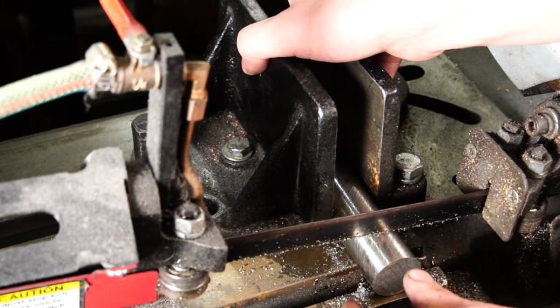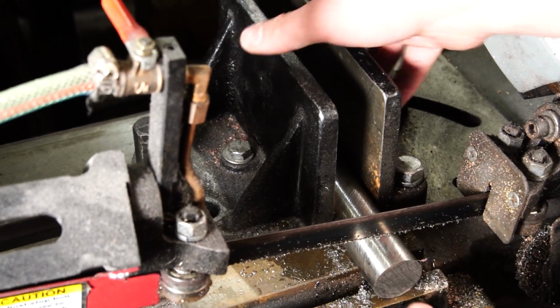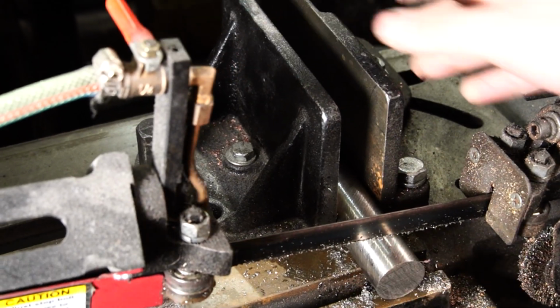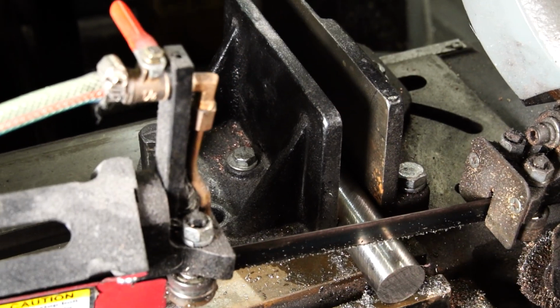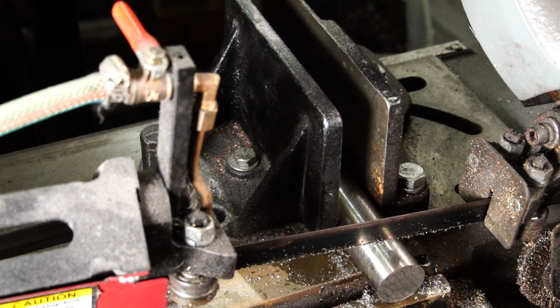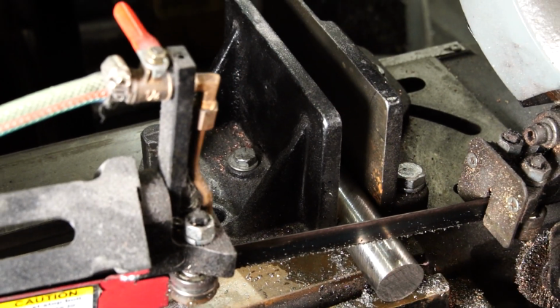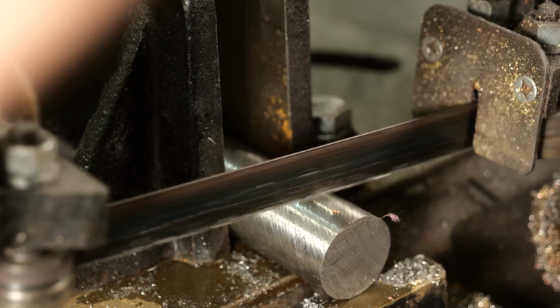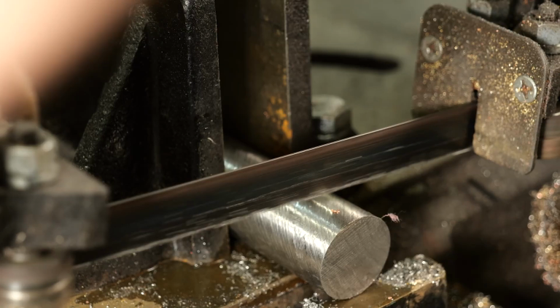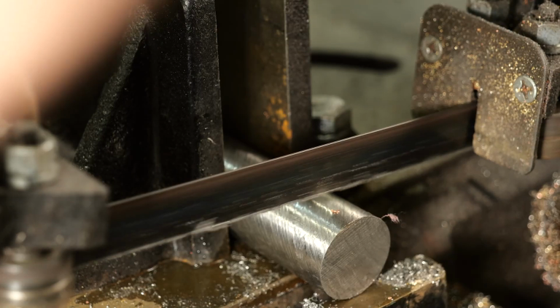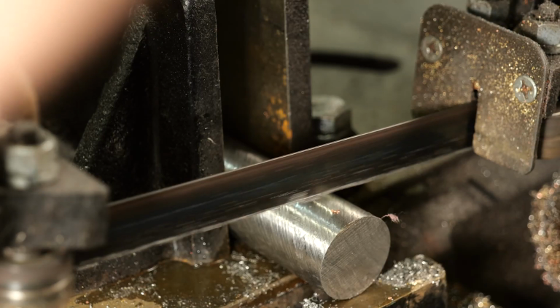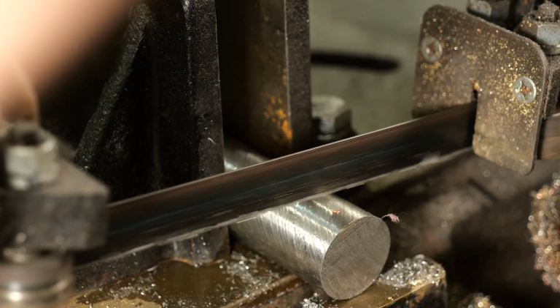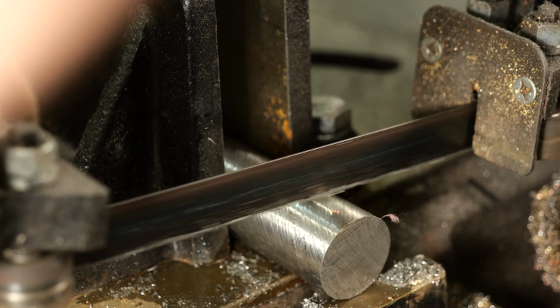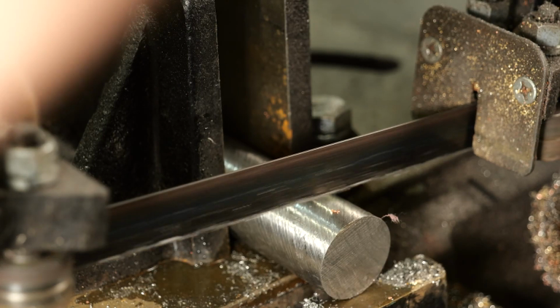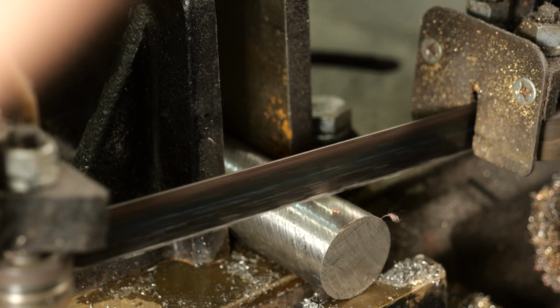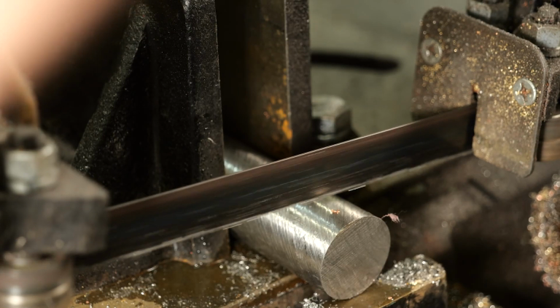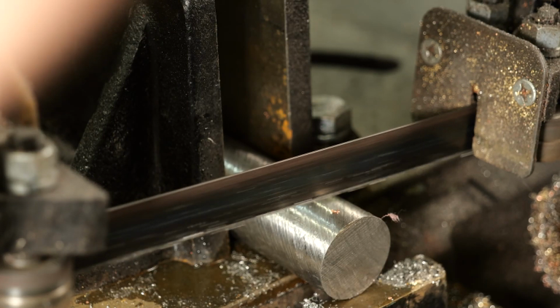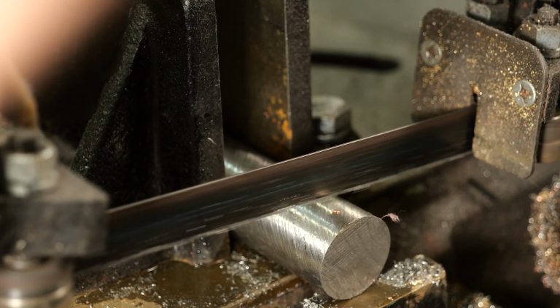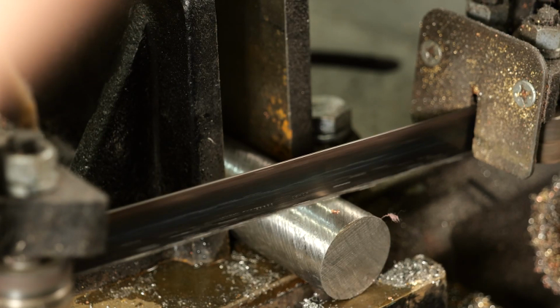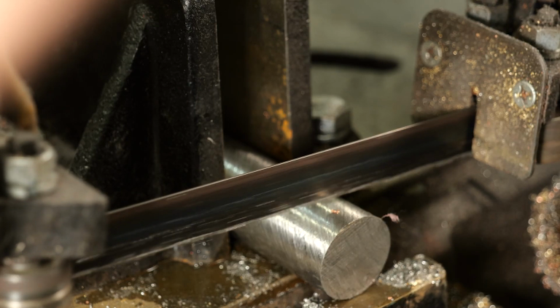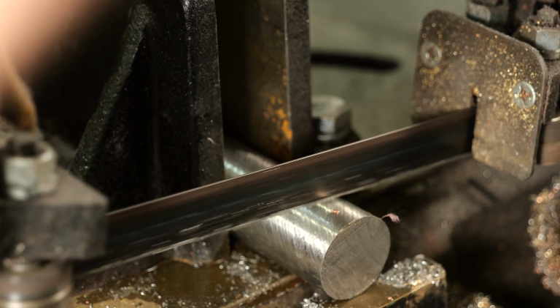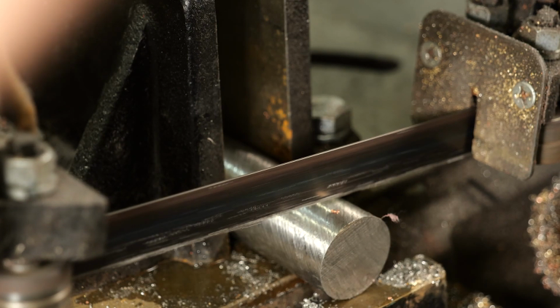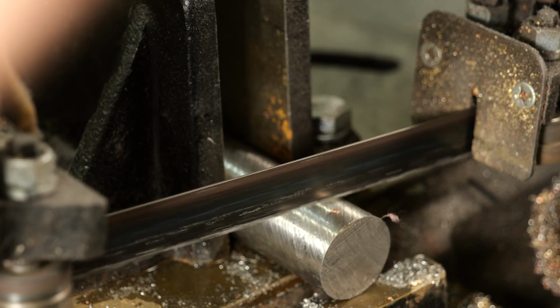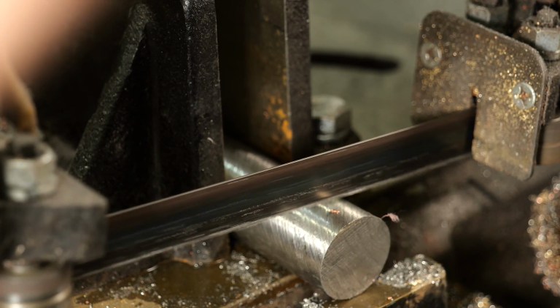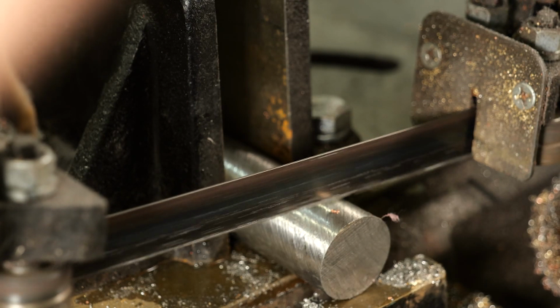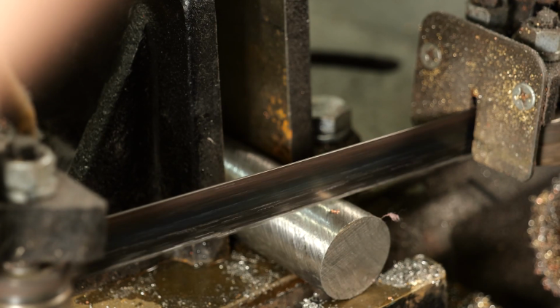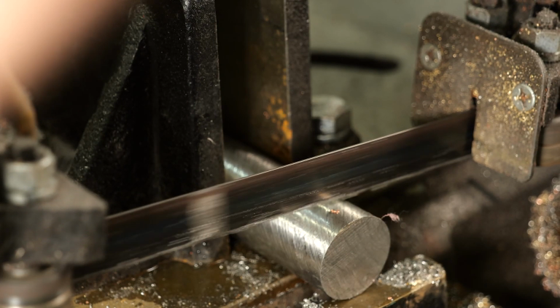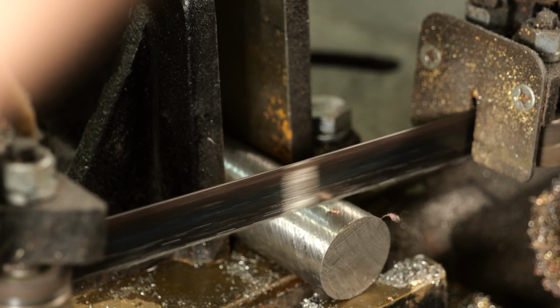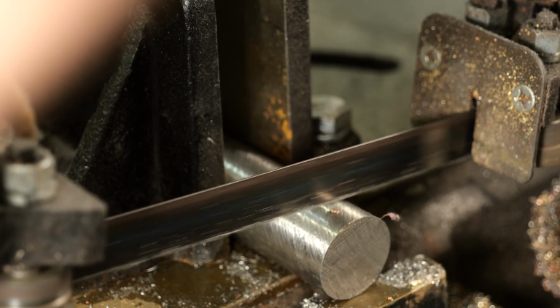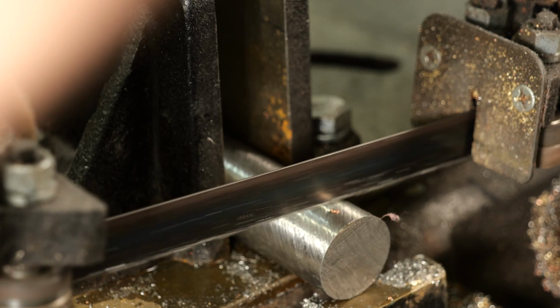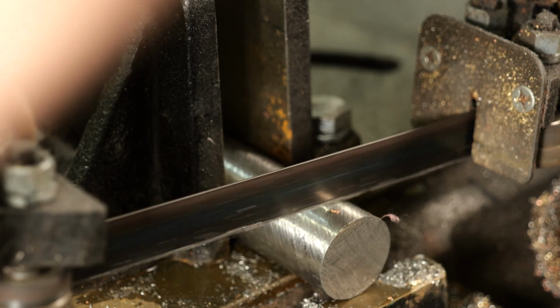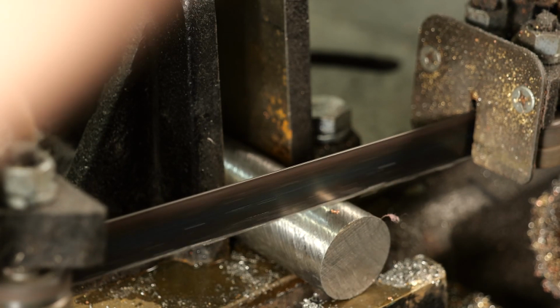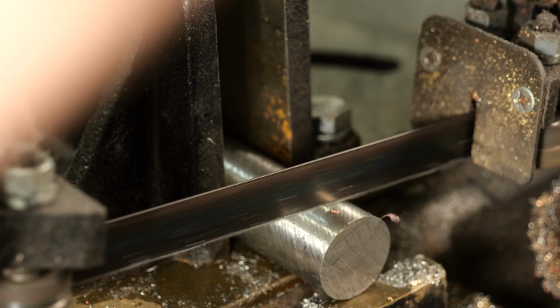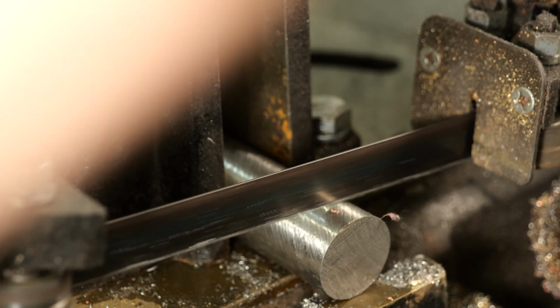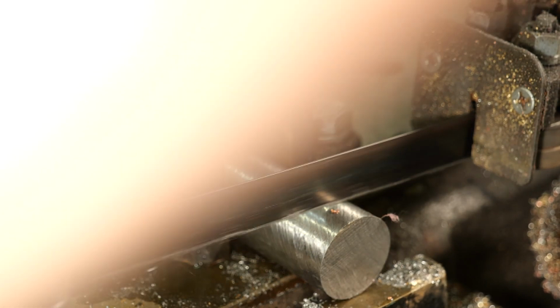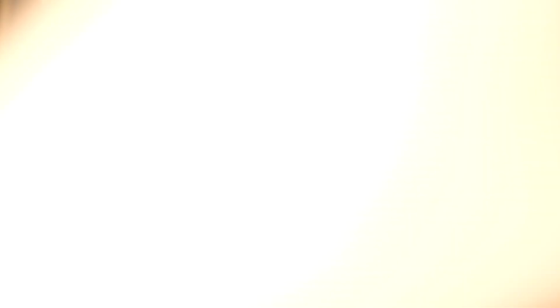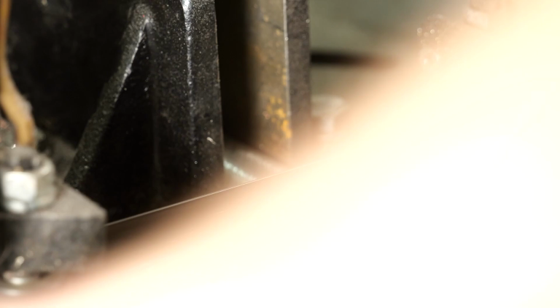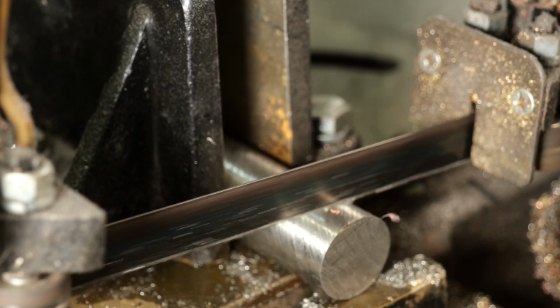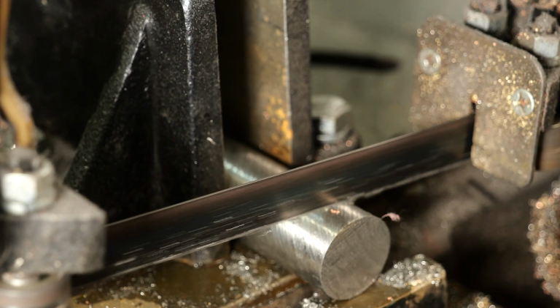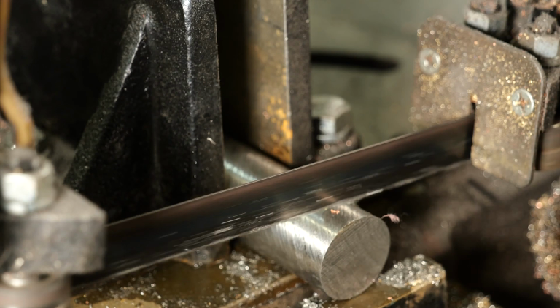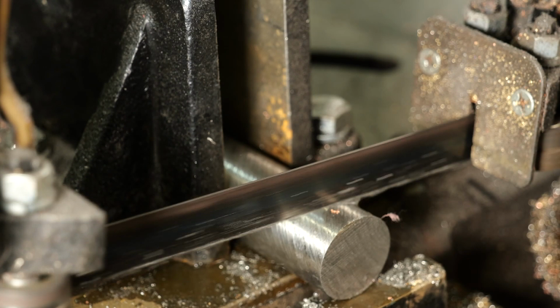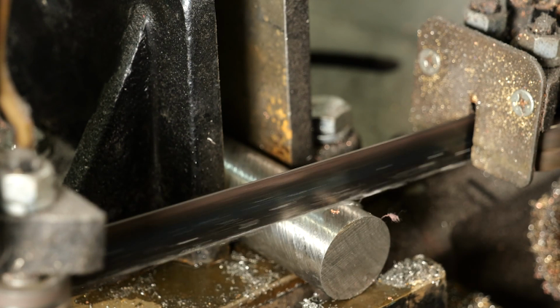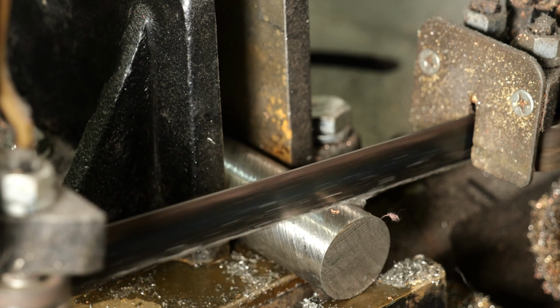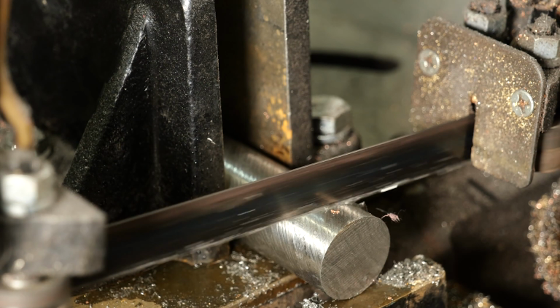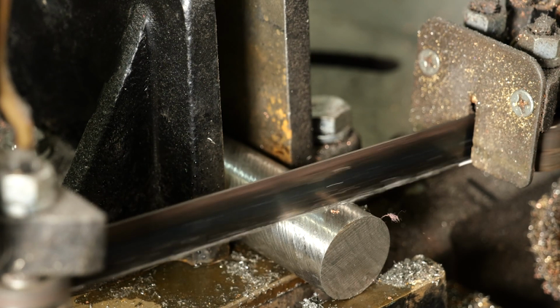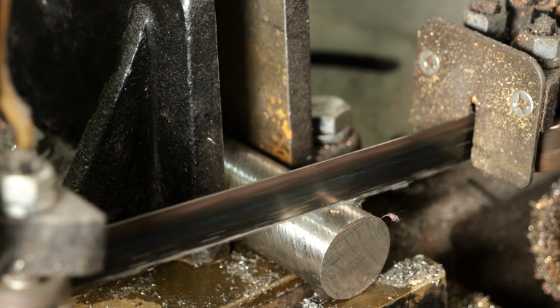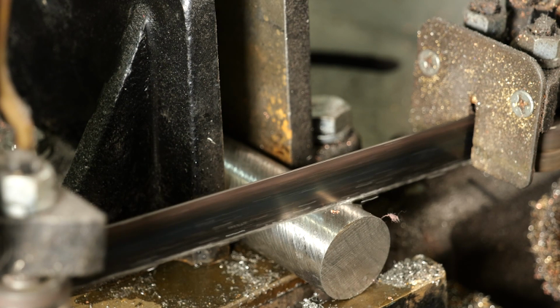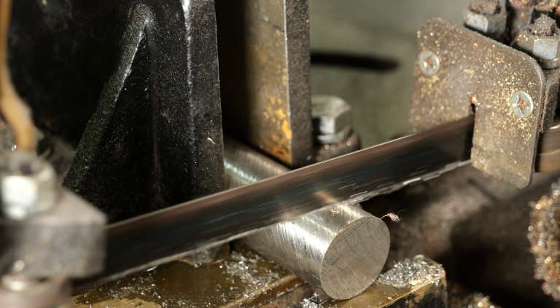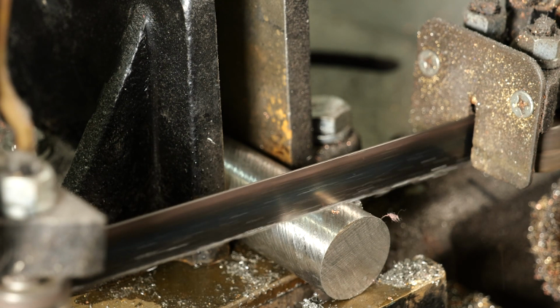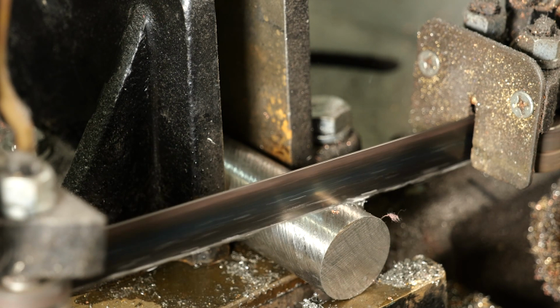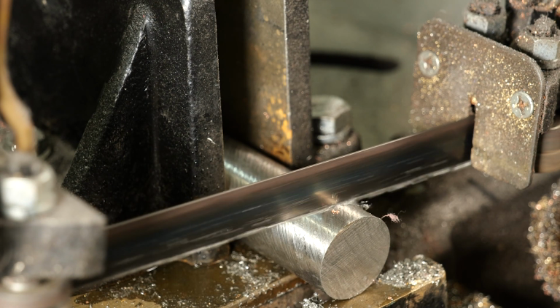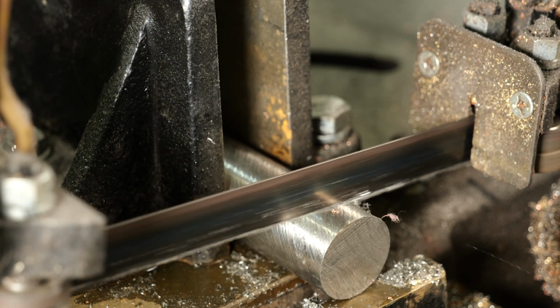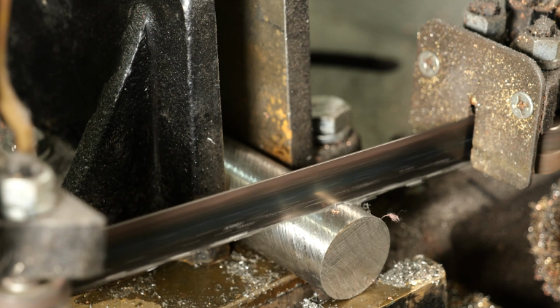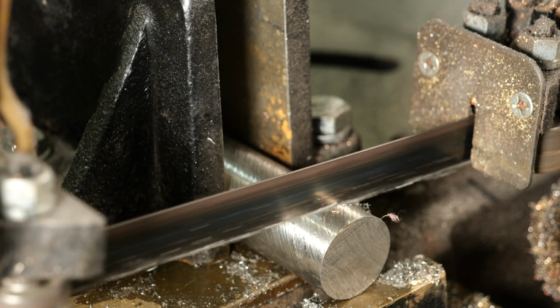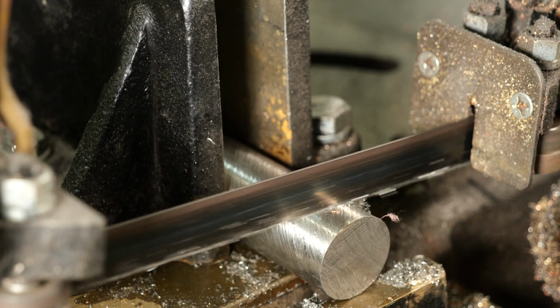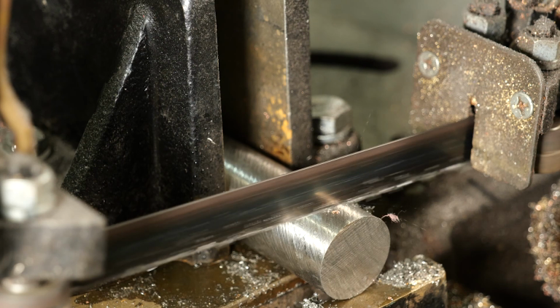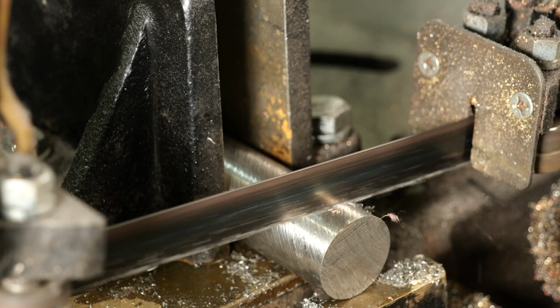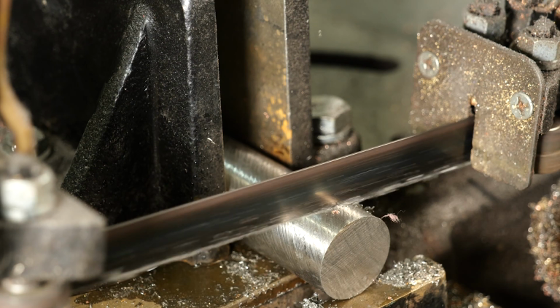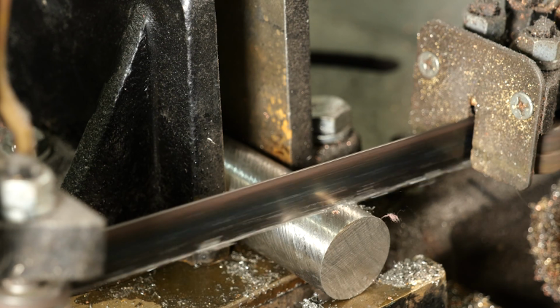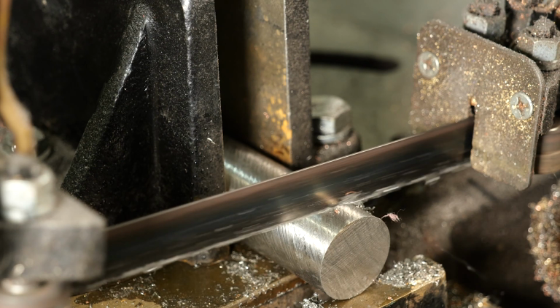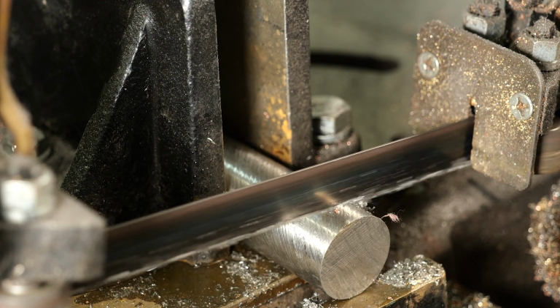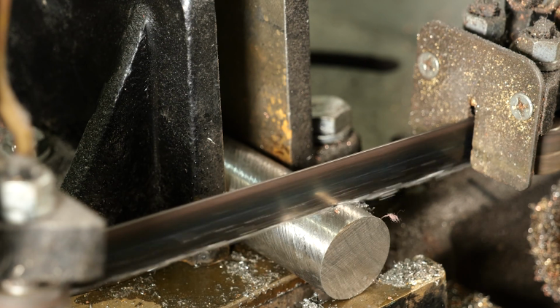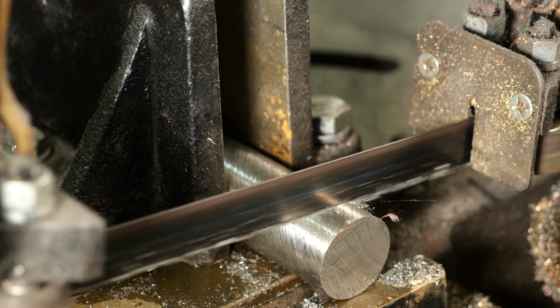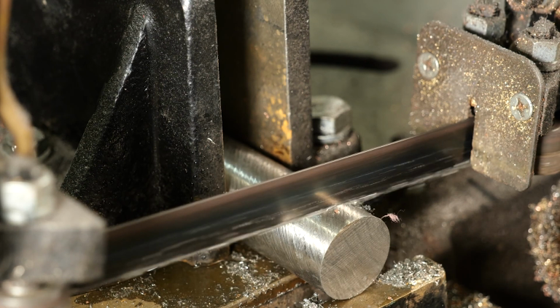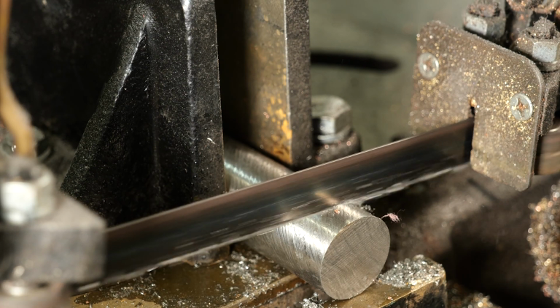Cutting this metal goes a bunch slower just because of the hardness of this material, so you got to really take your time.